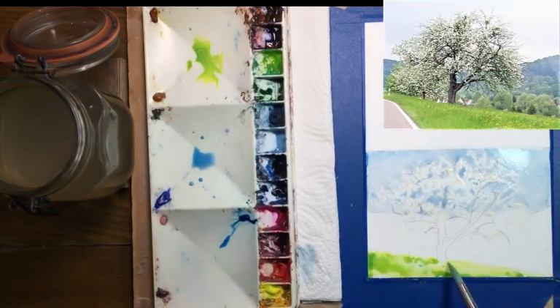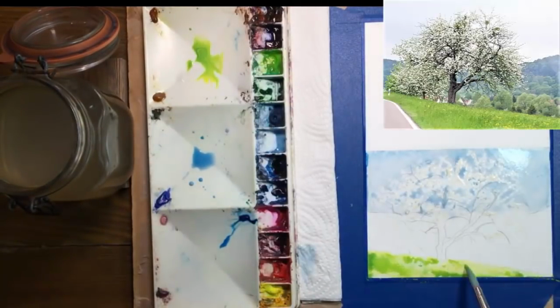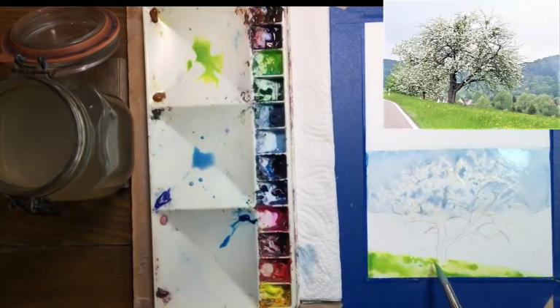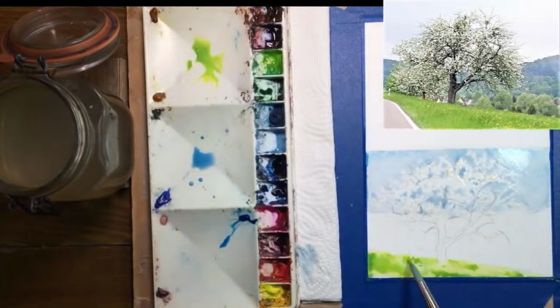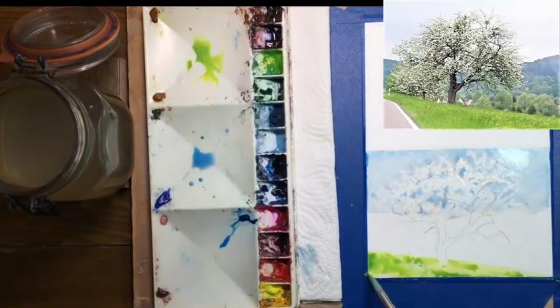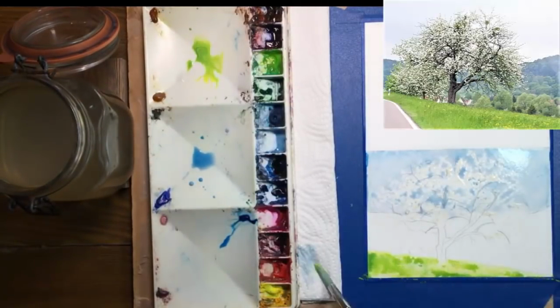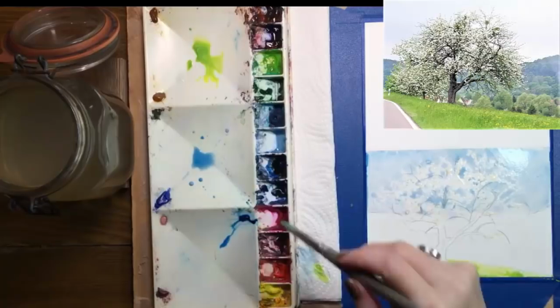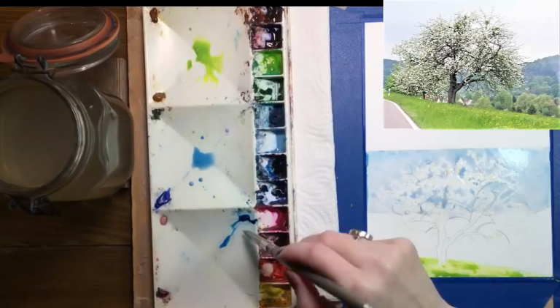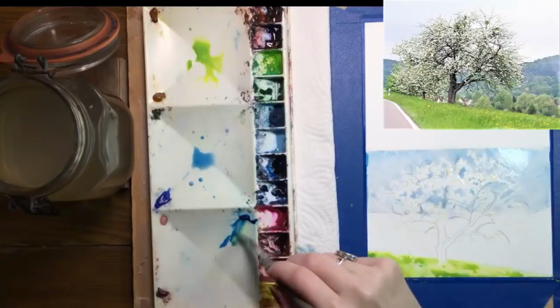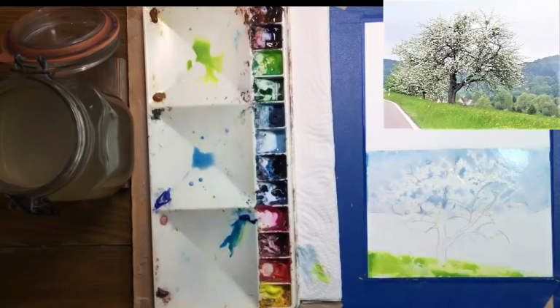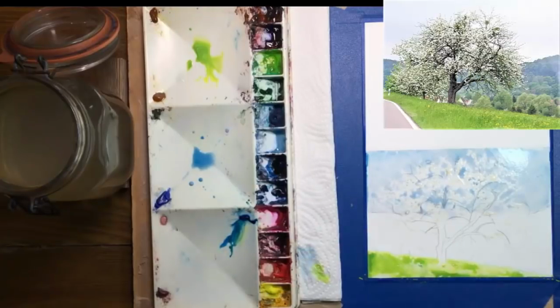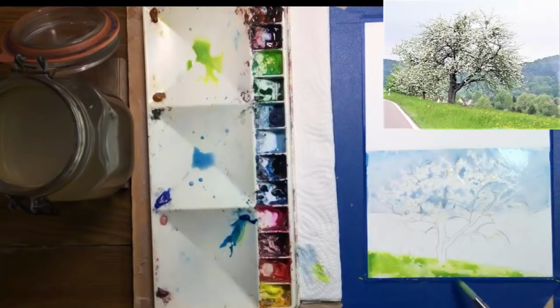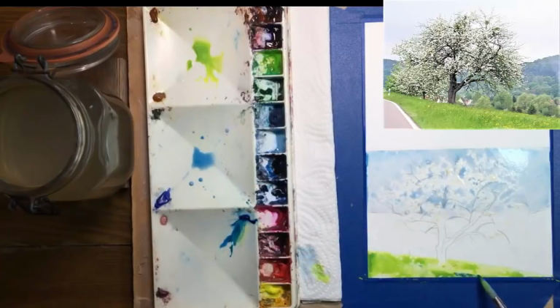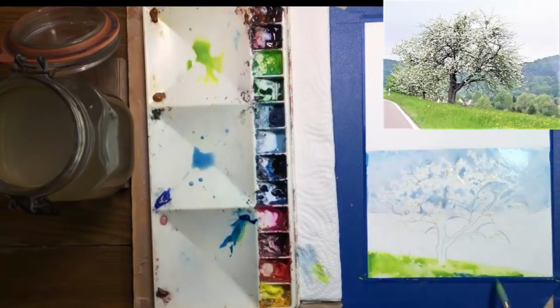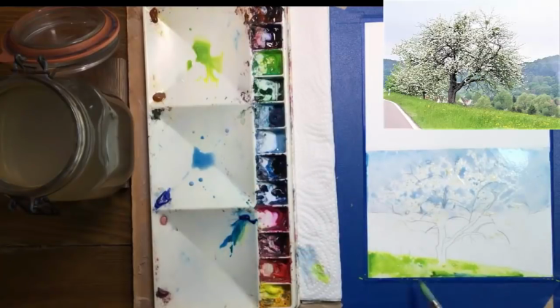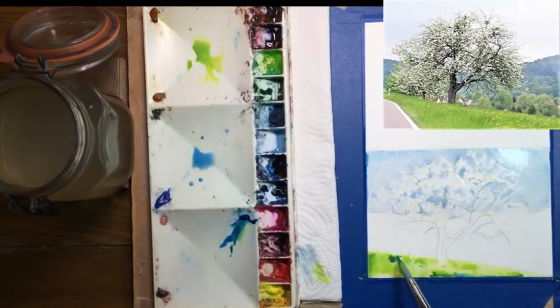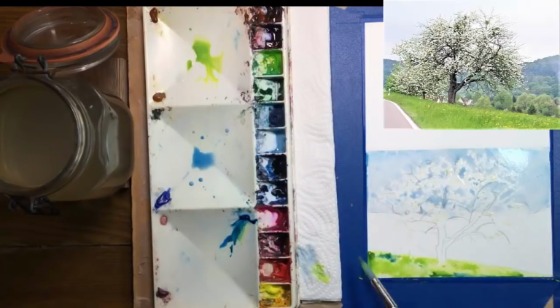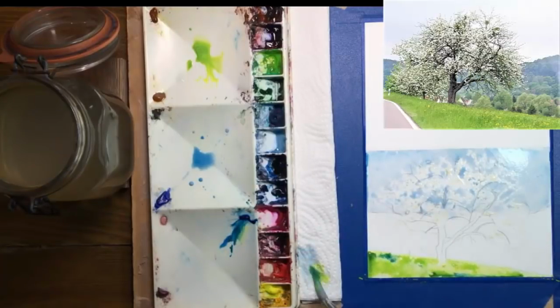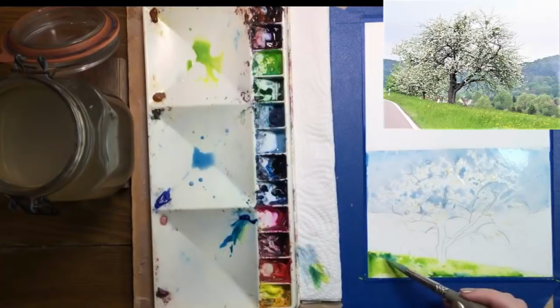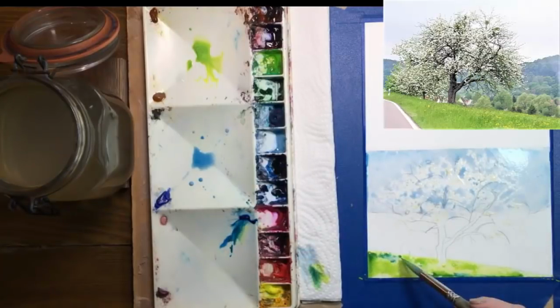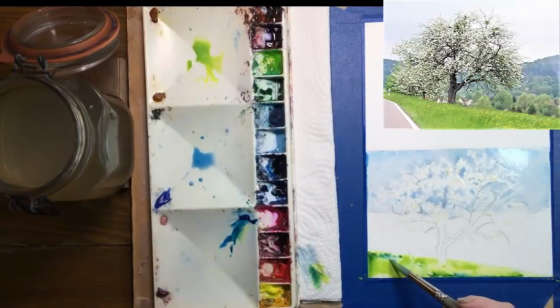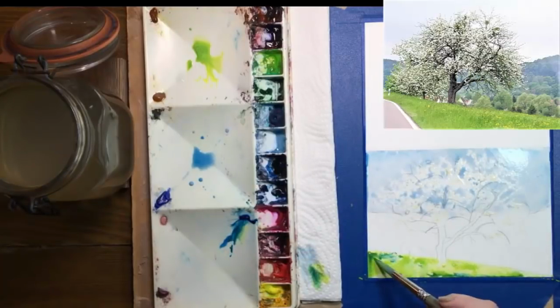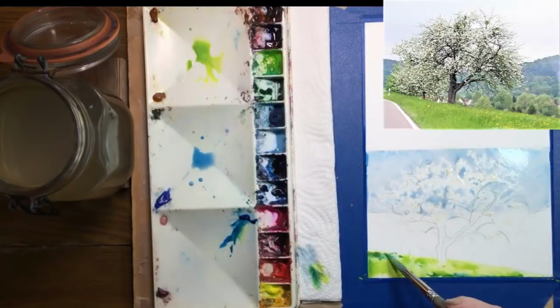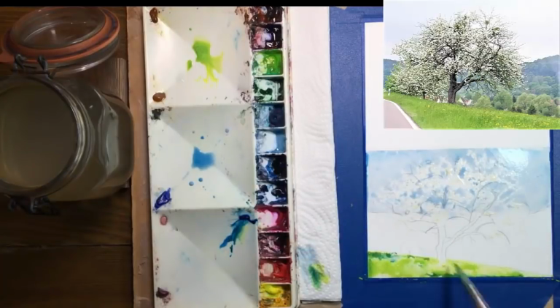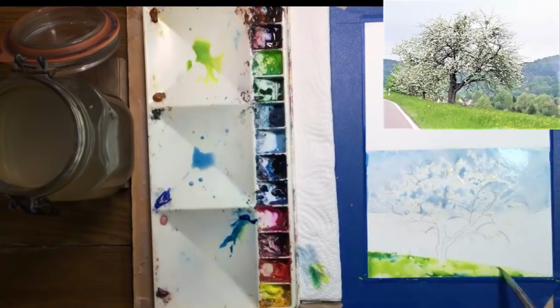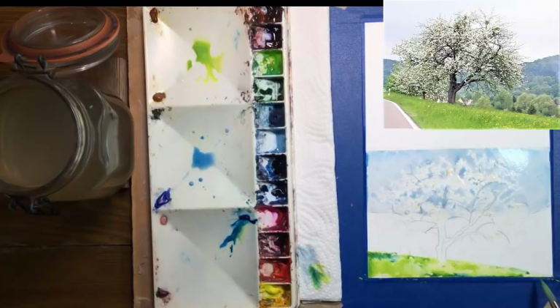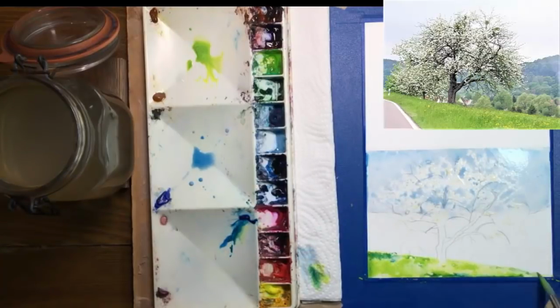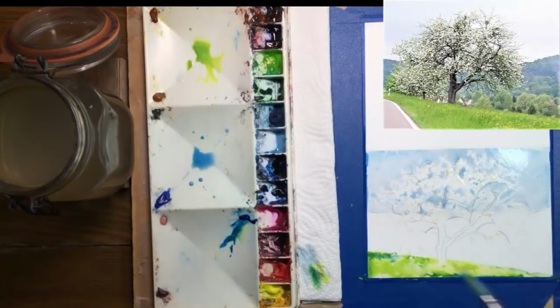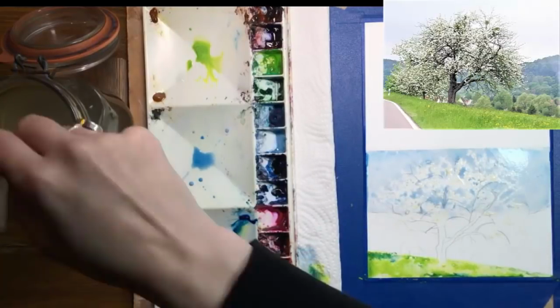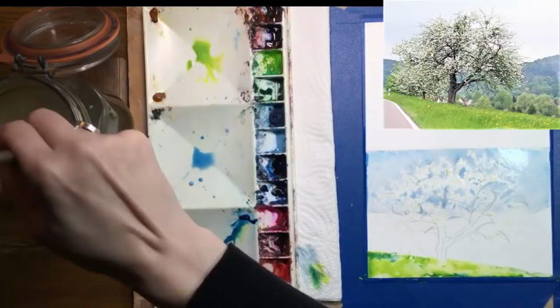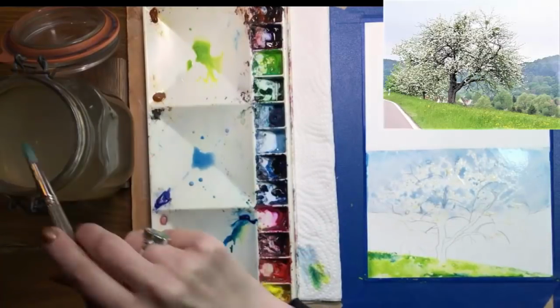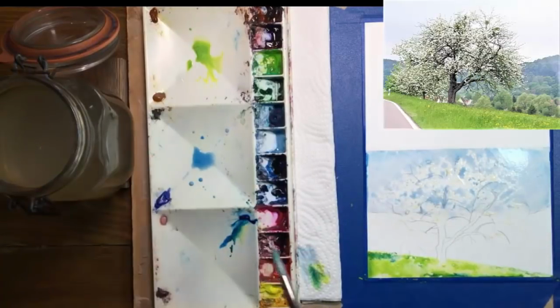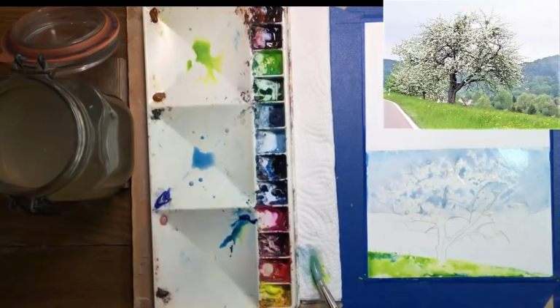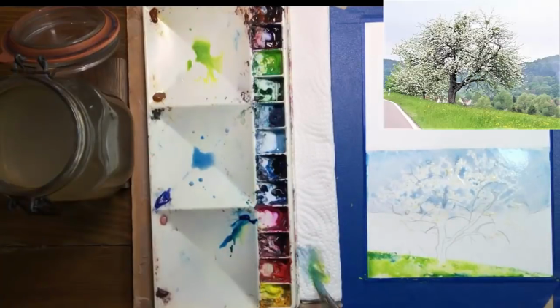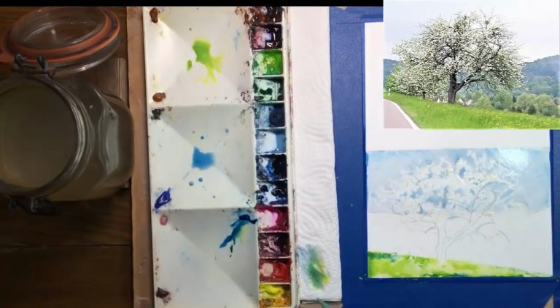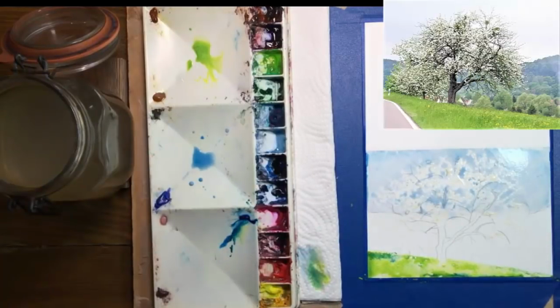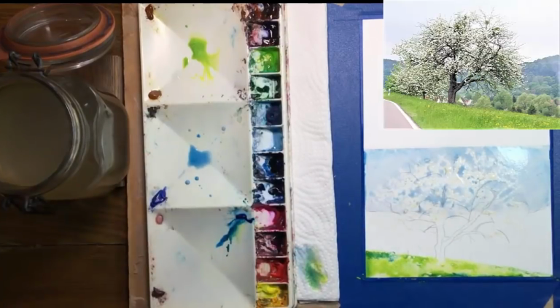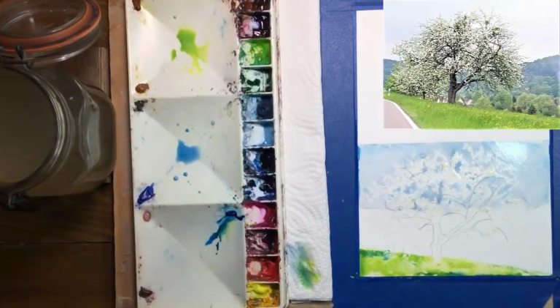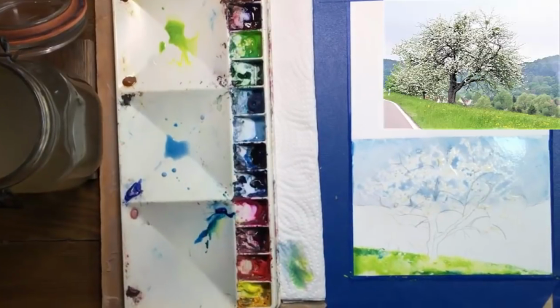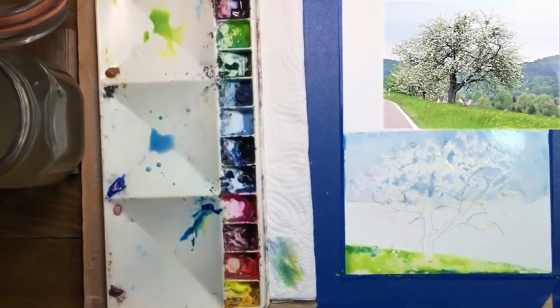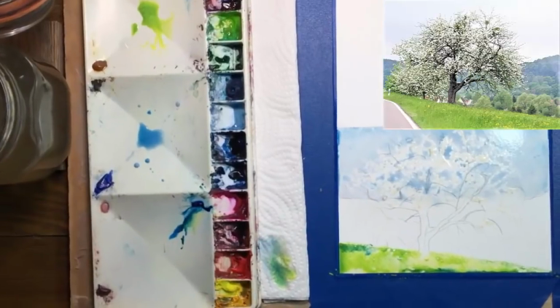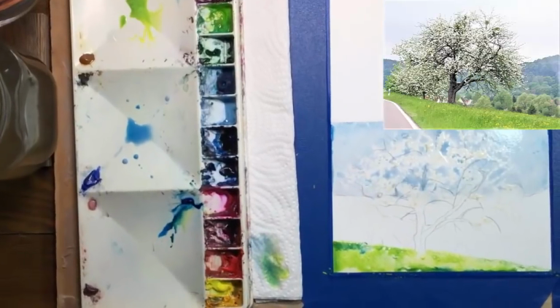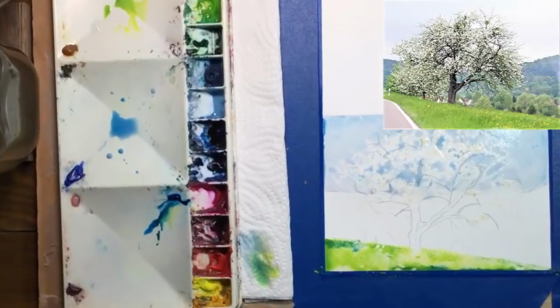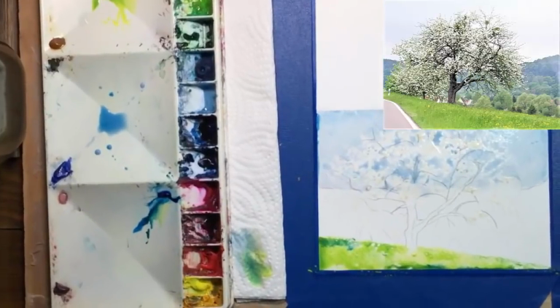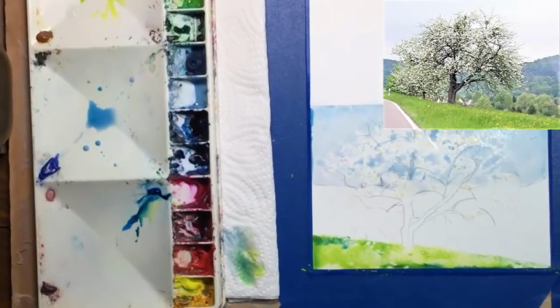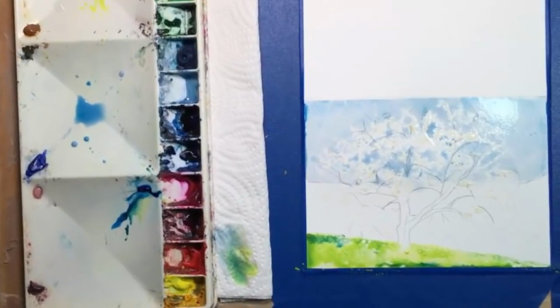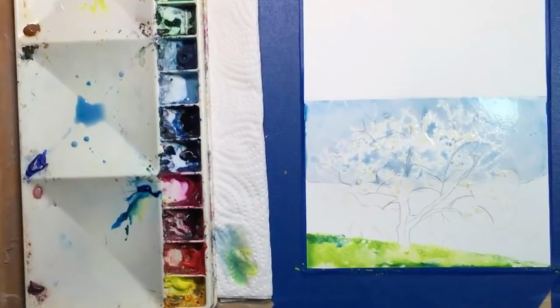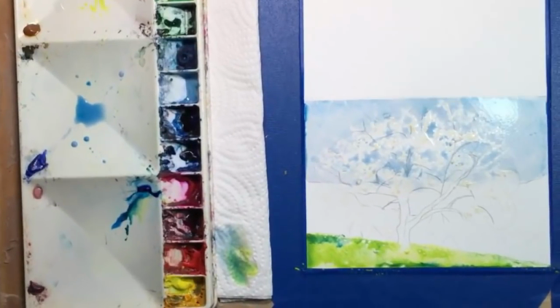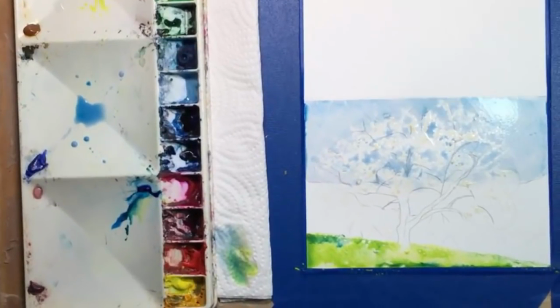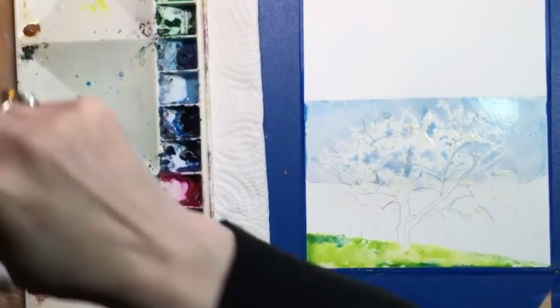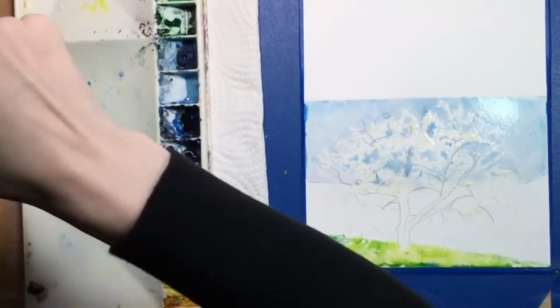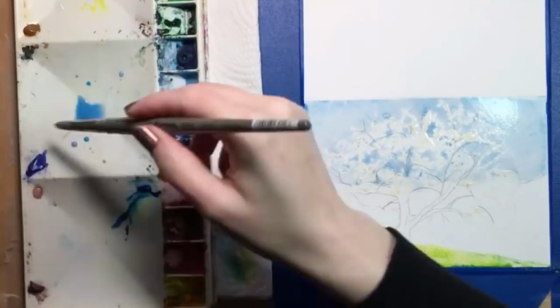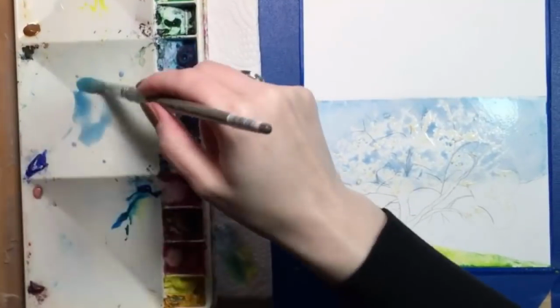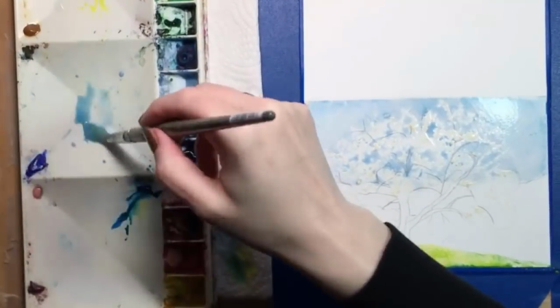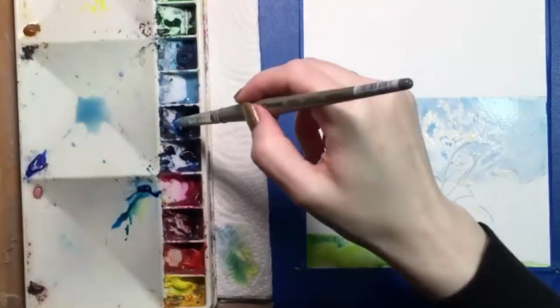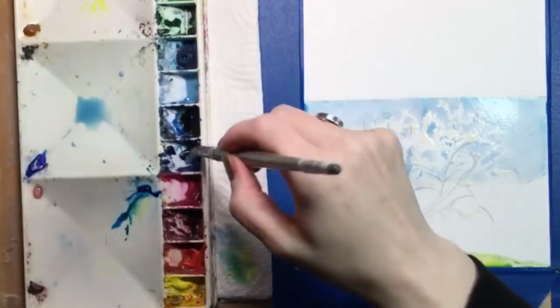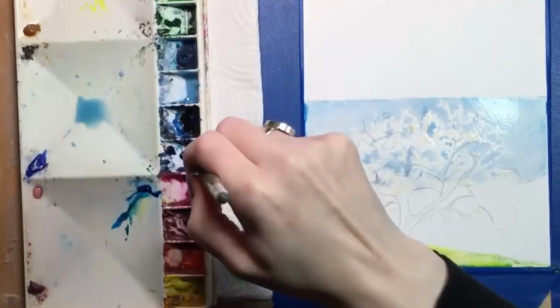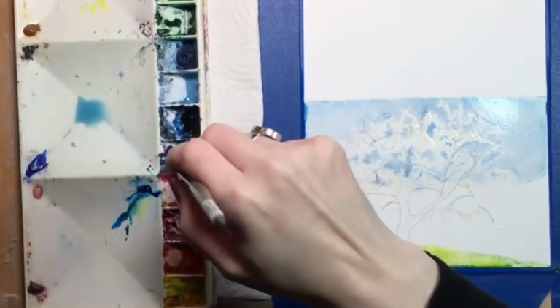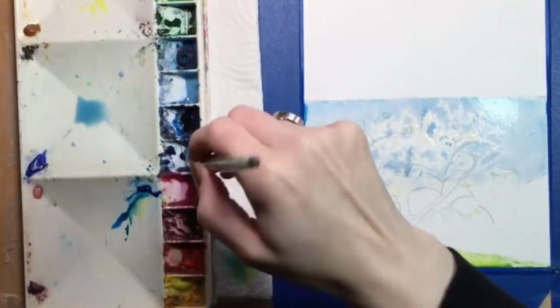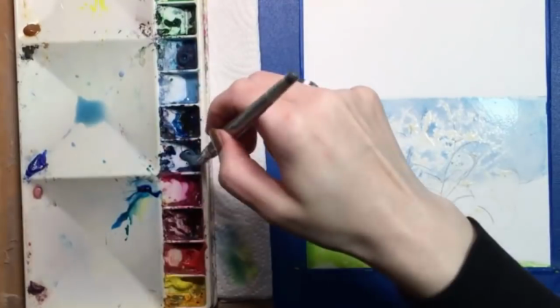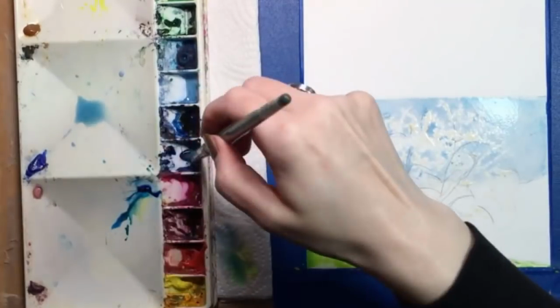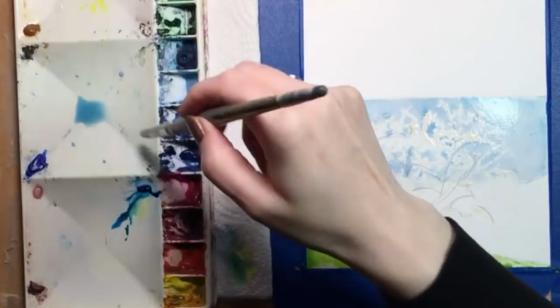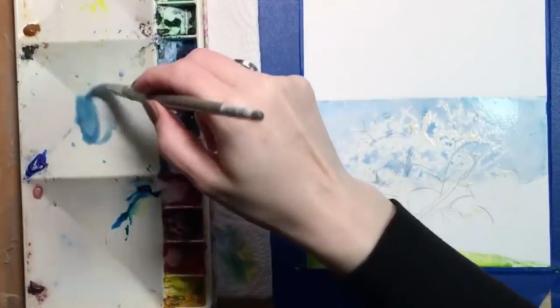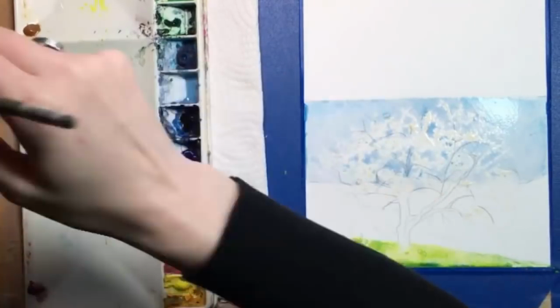To this green, I'm adding a few drops of Hooker's Green, which is darker, and even a little cyan blue, and letting that all blend together.